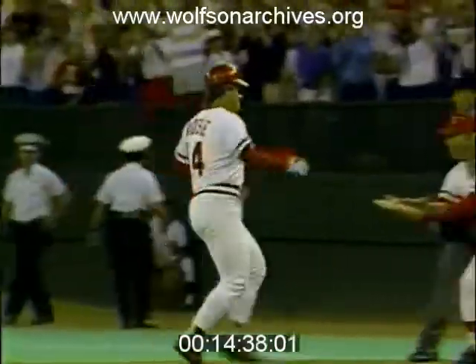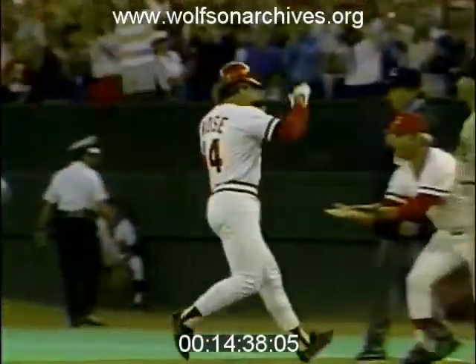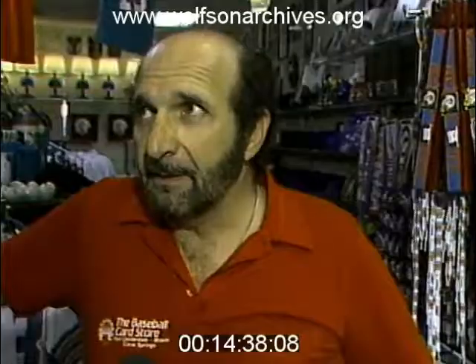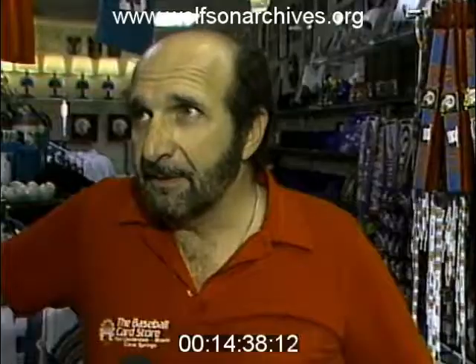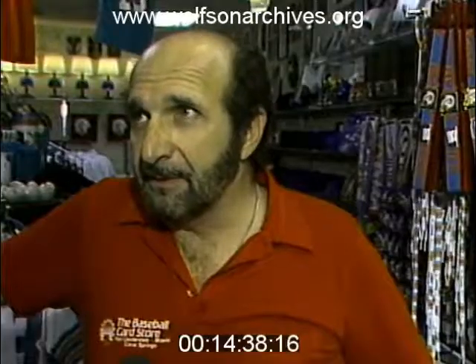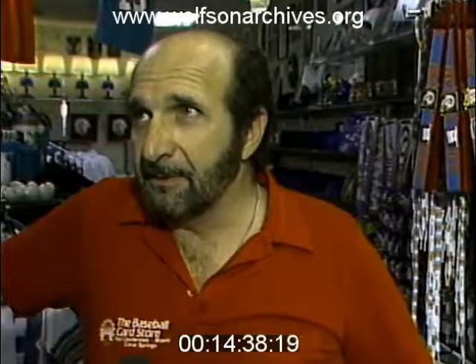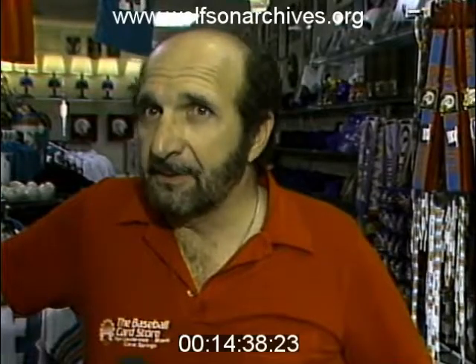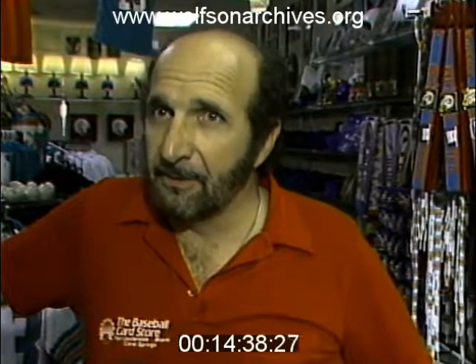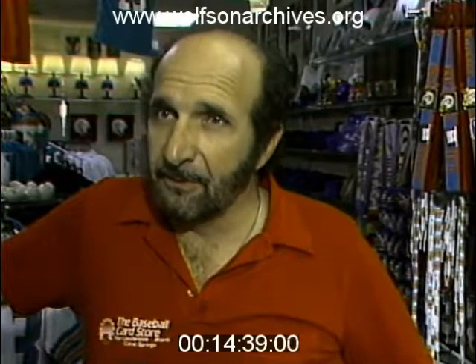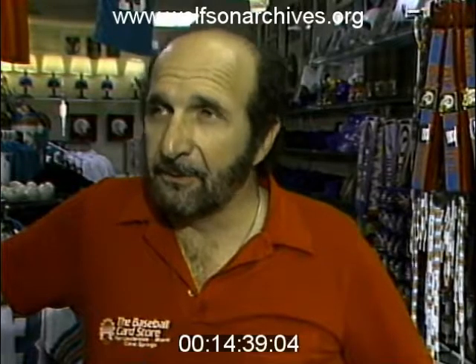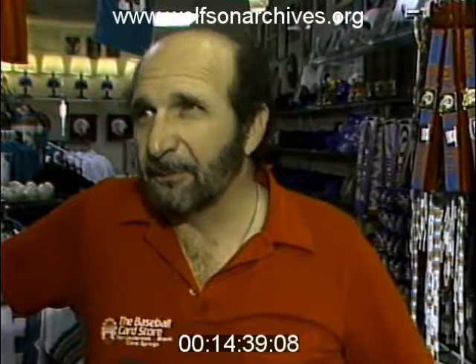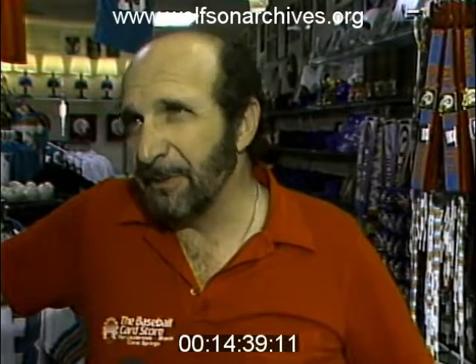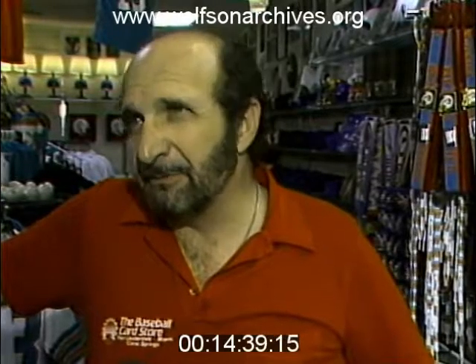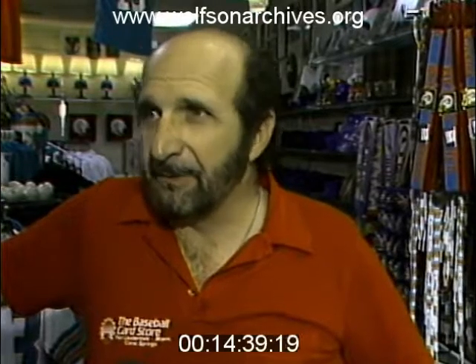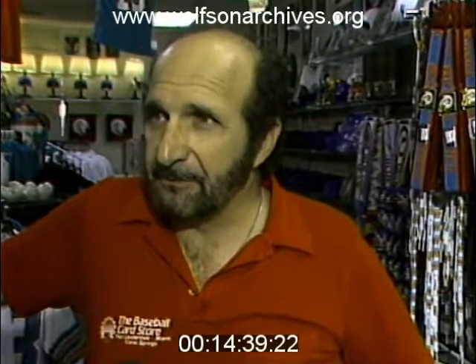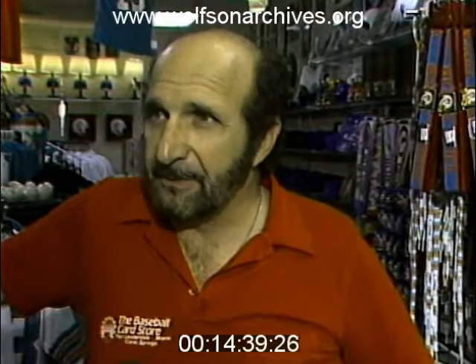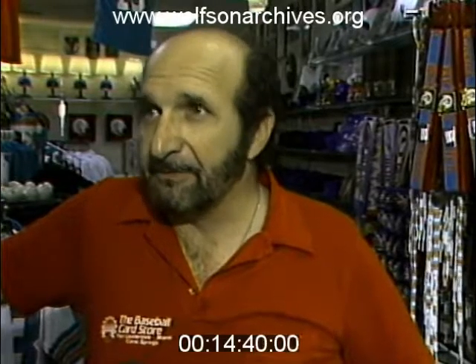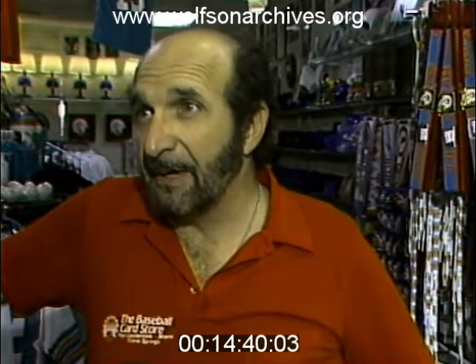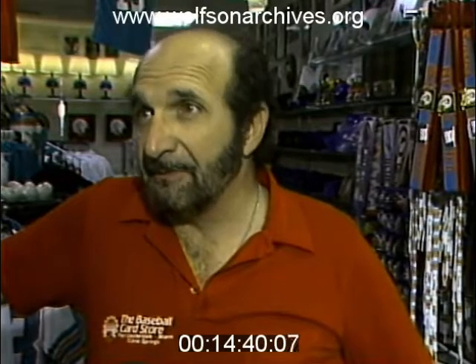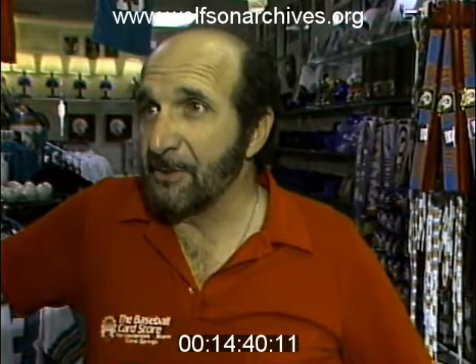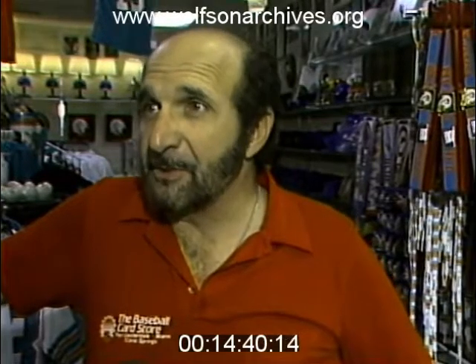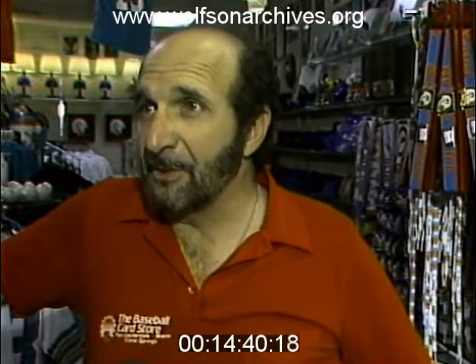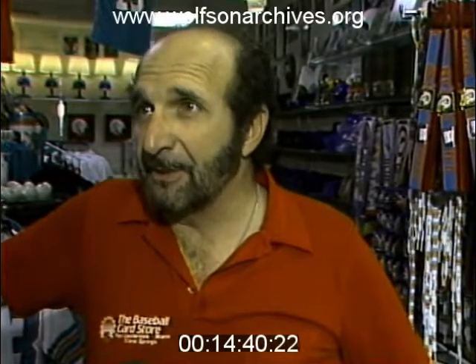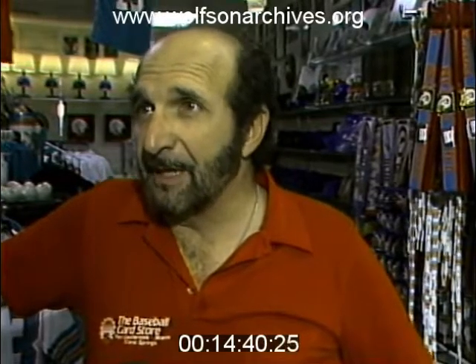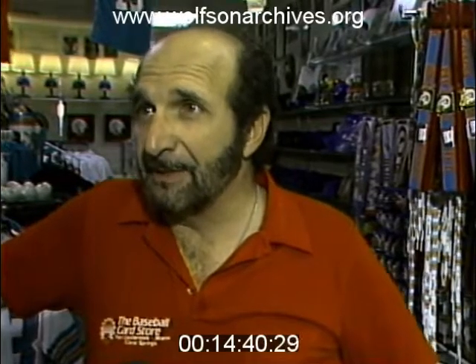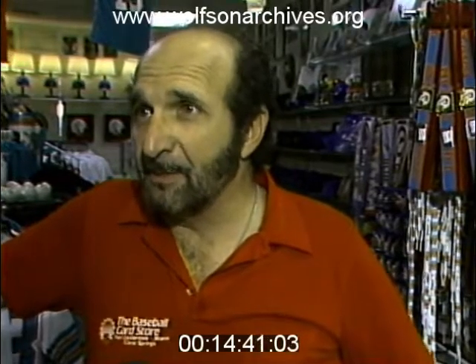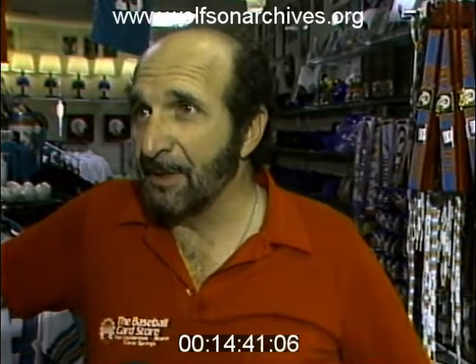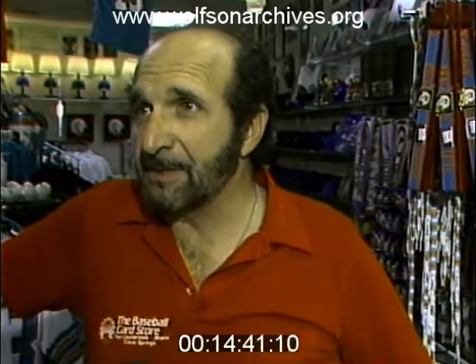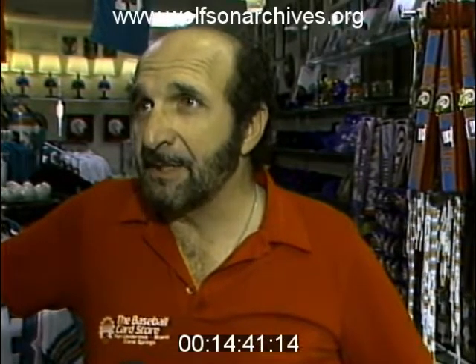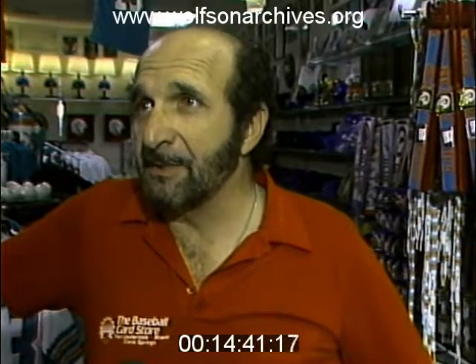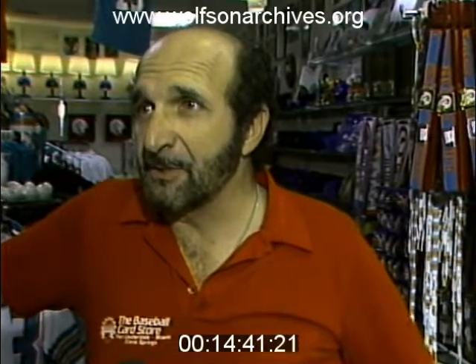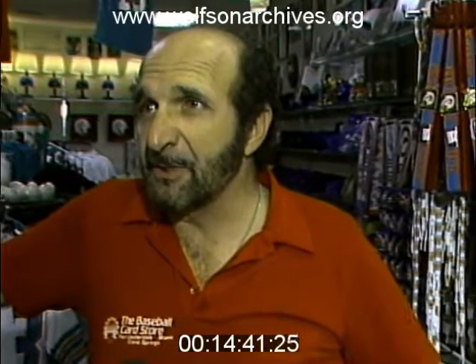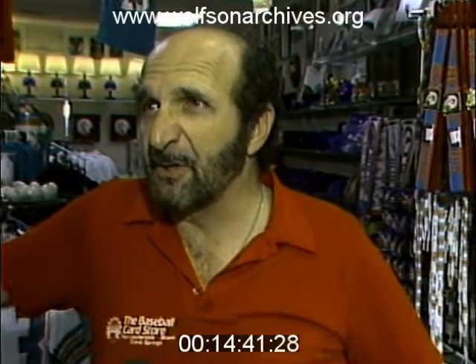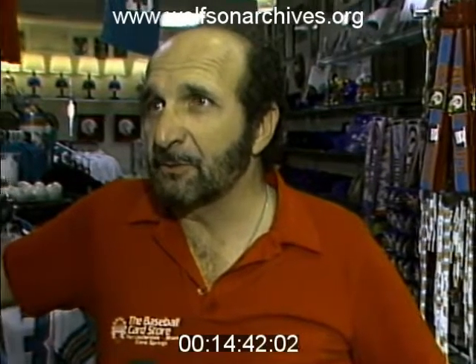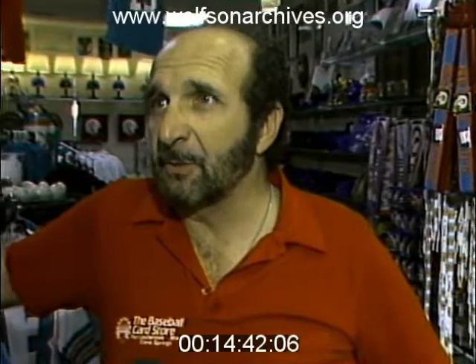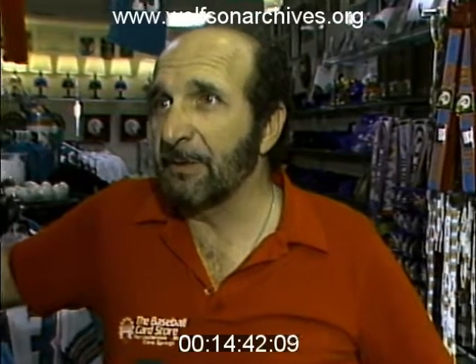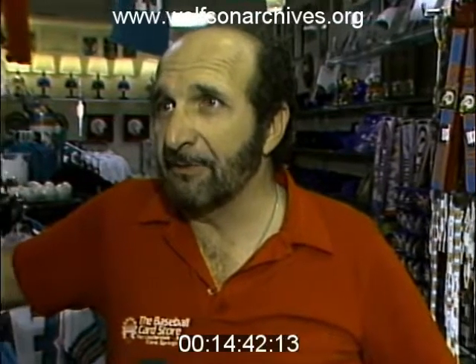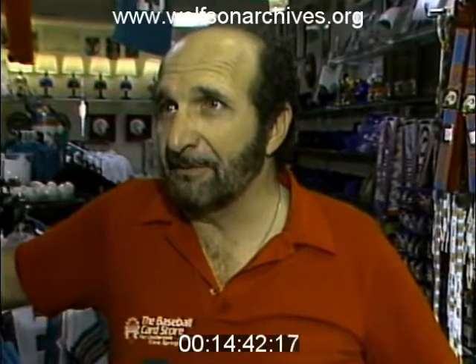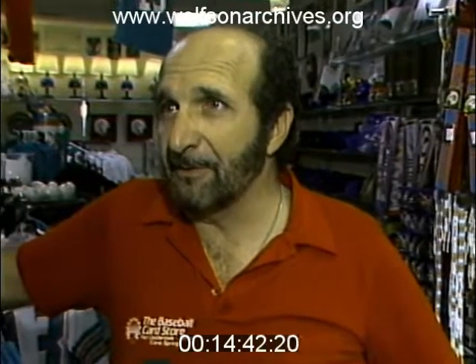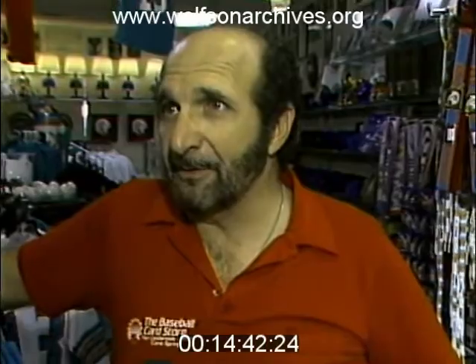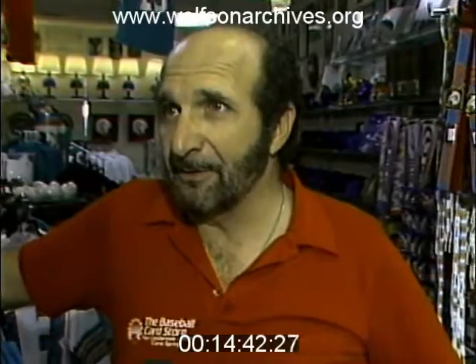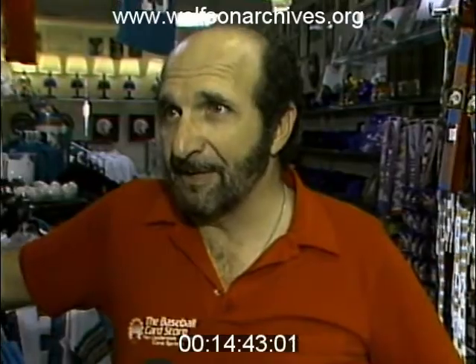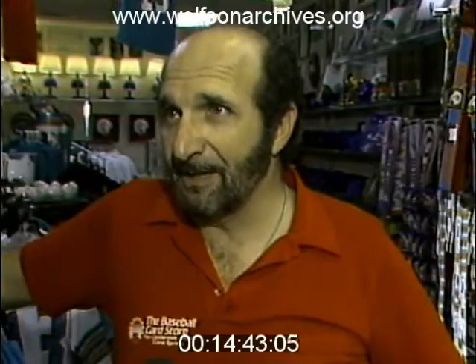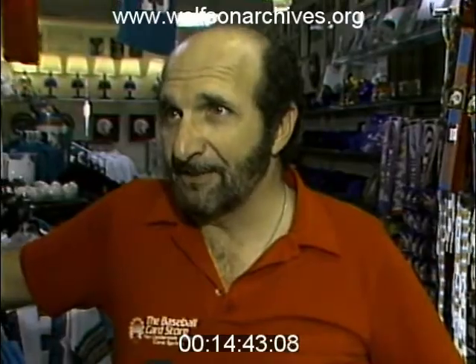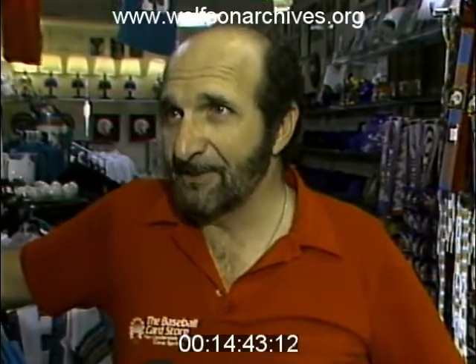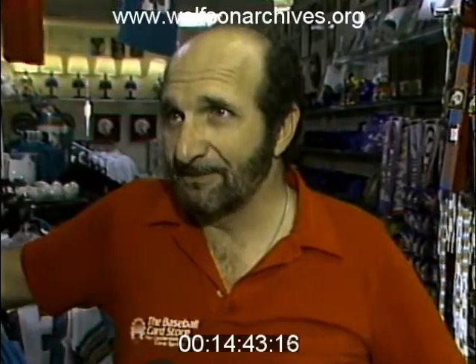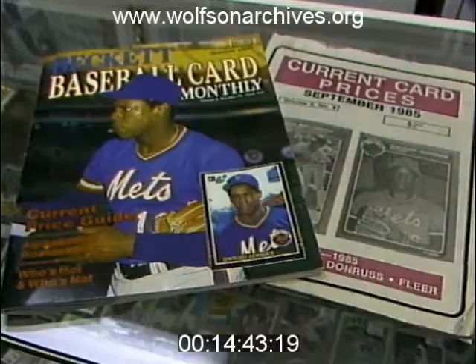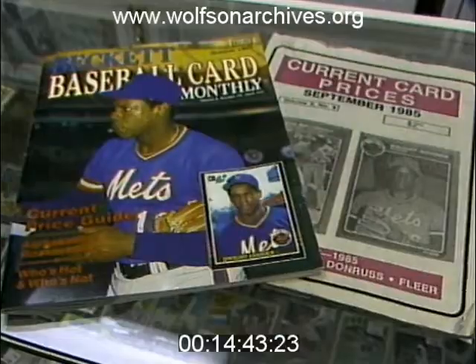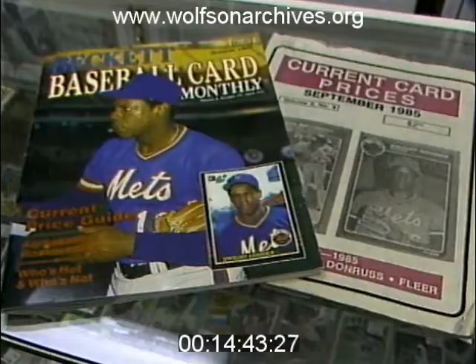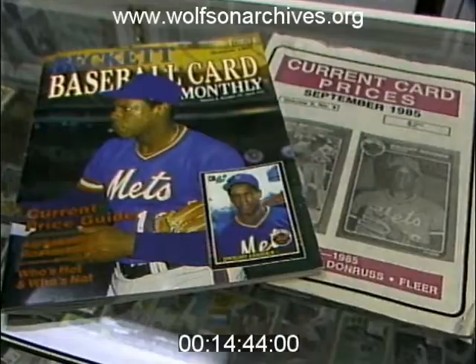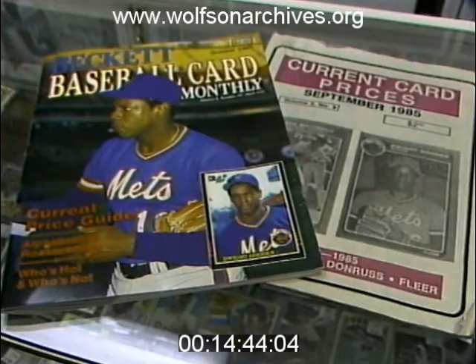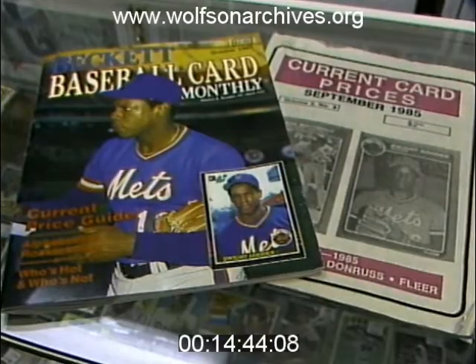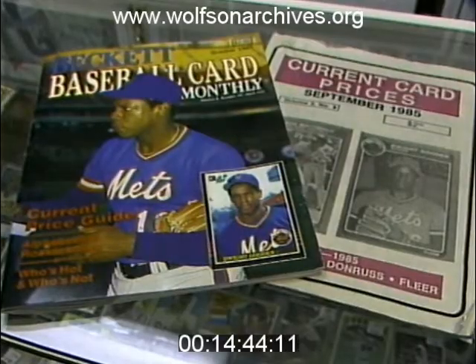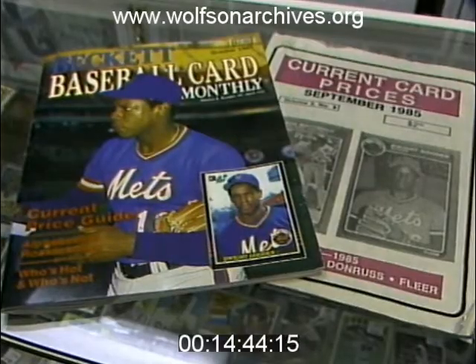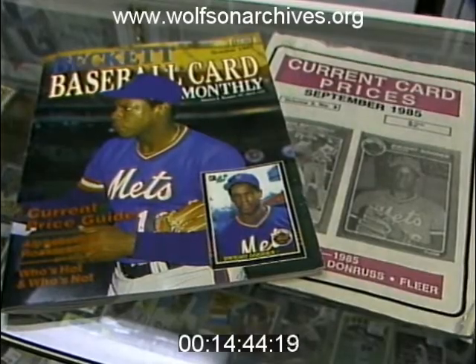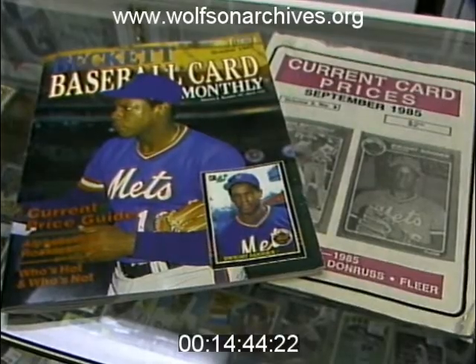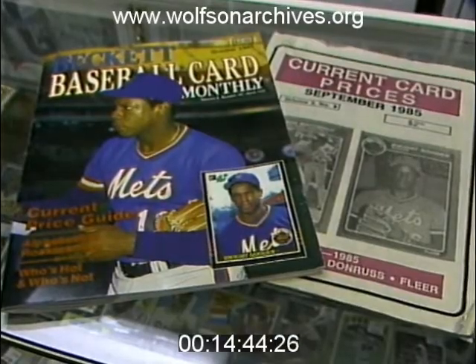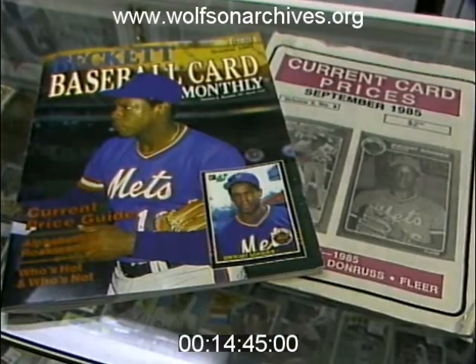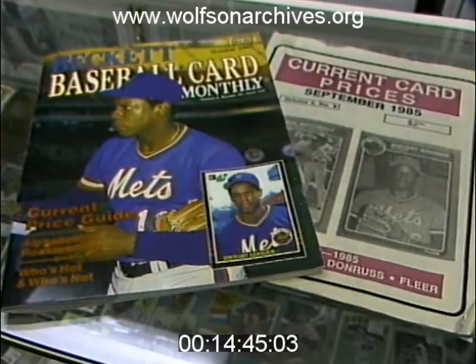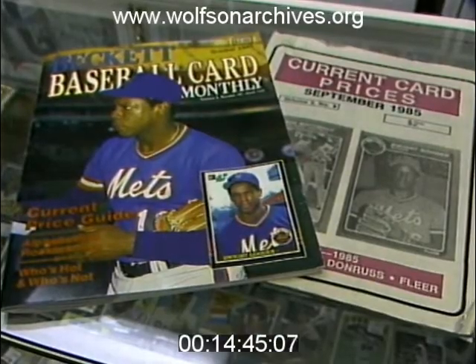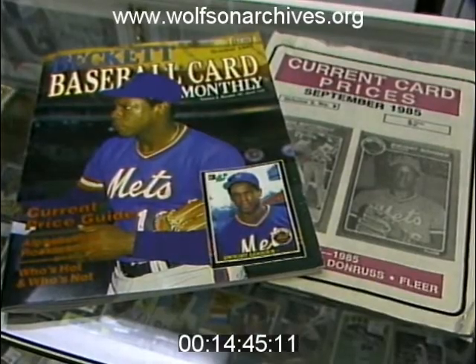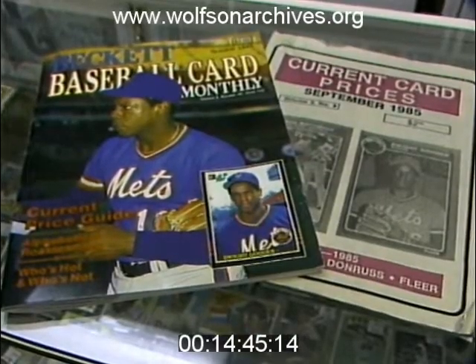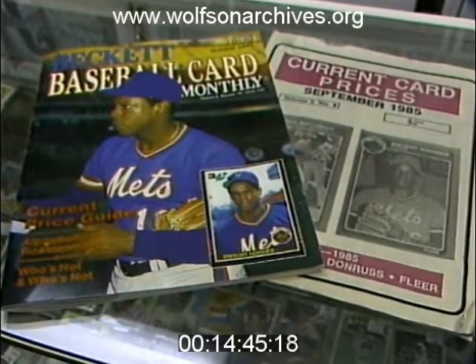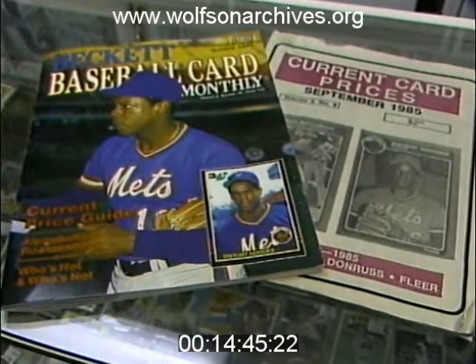A year ago $350, five years ago $90, 10 years ago $25 to $30. That's what these price guides say.